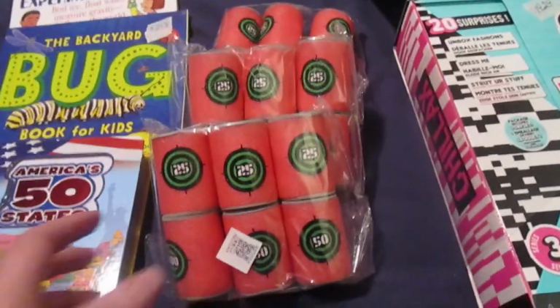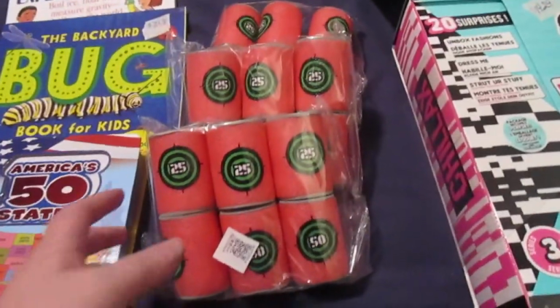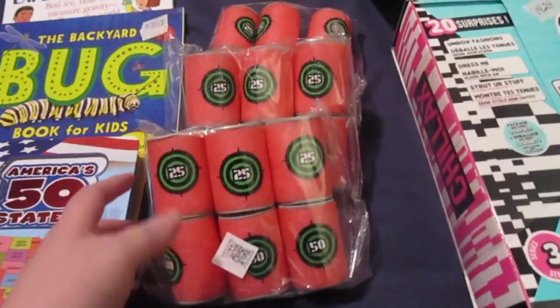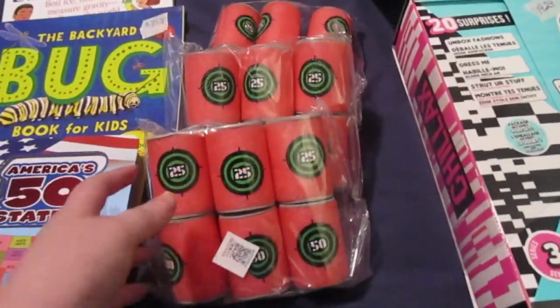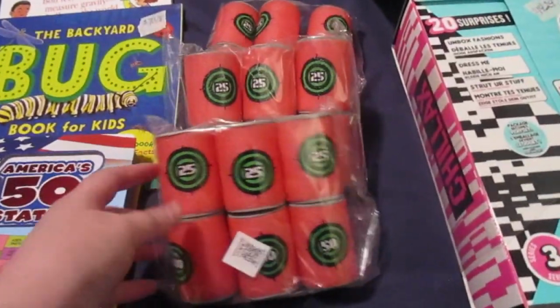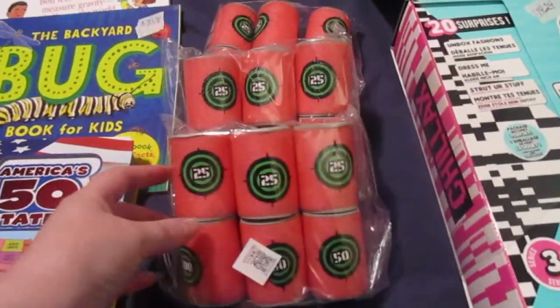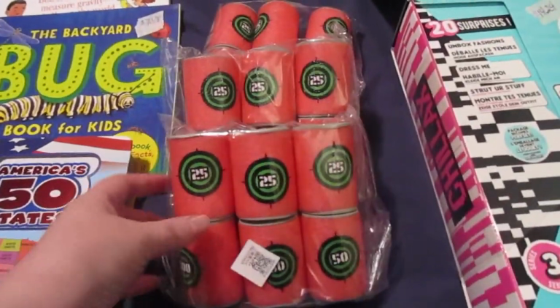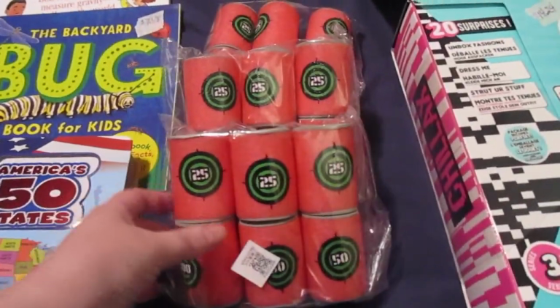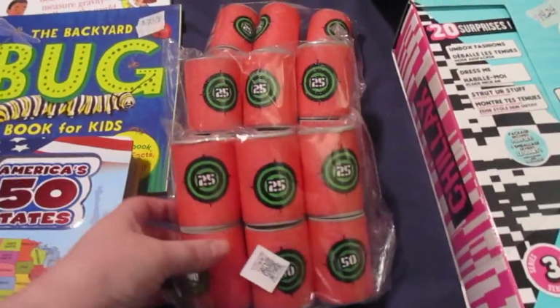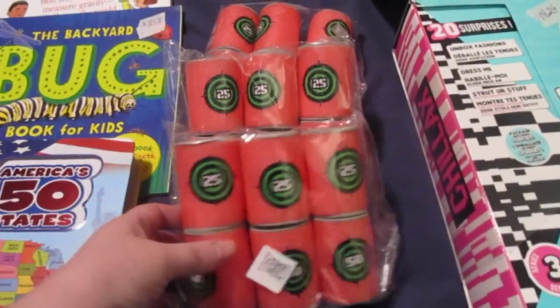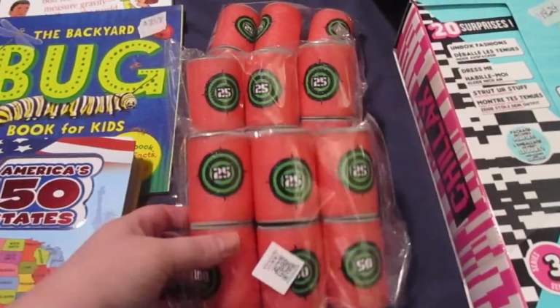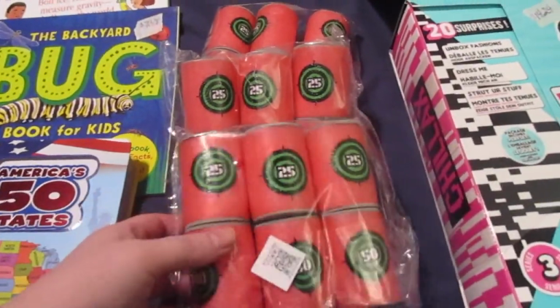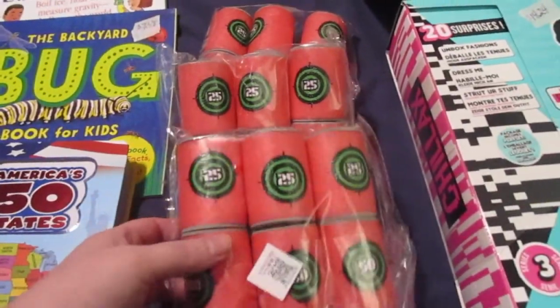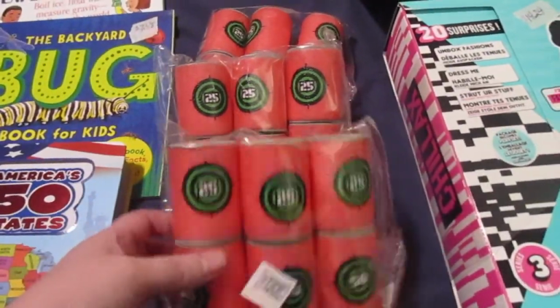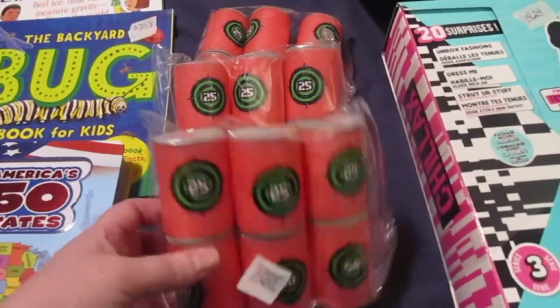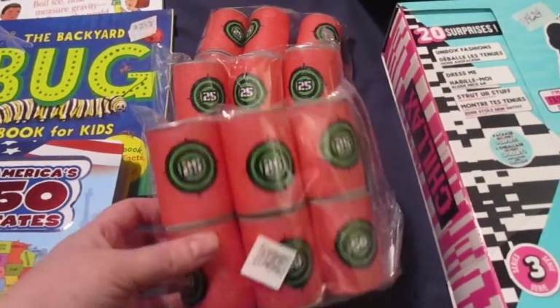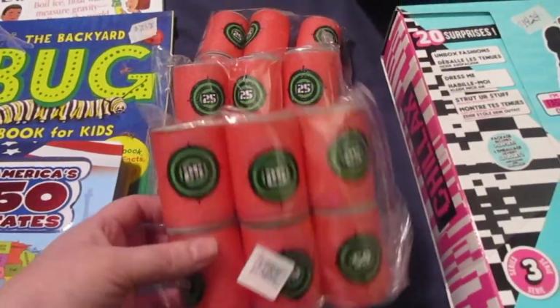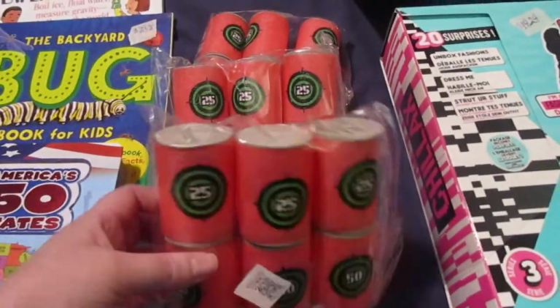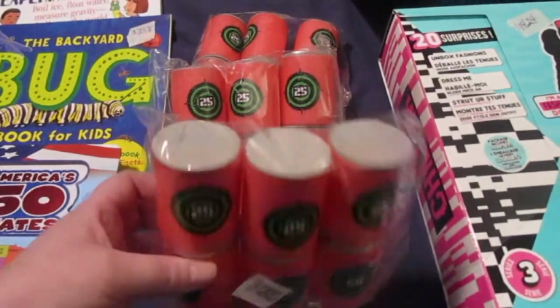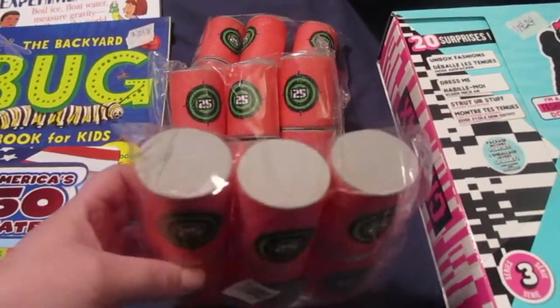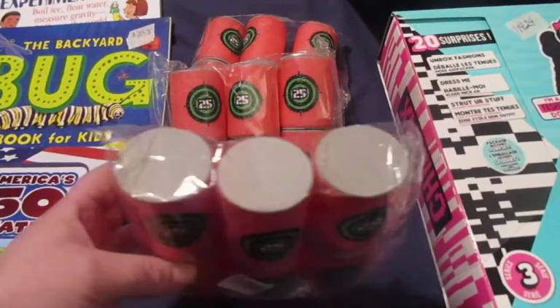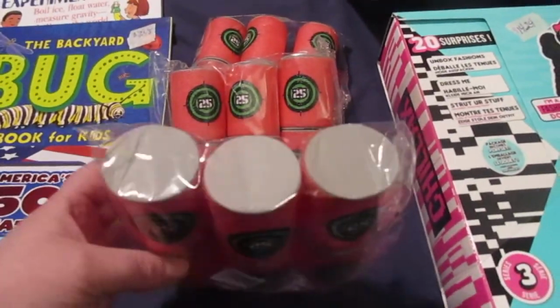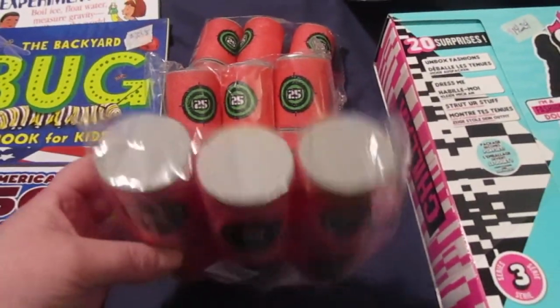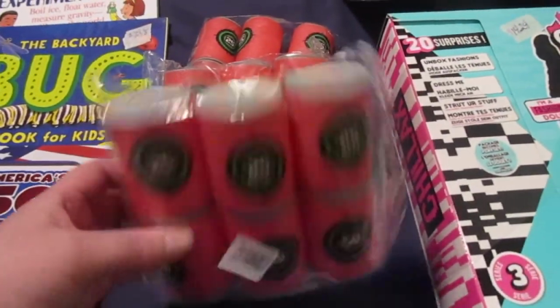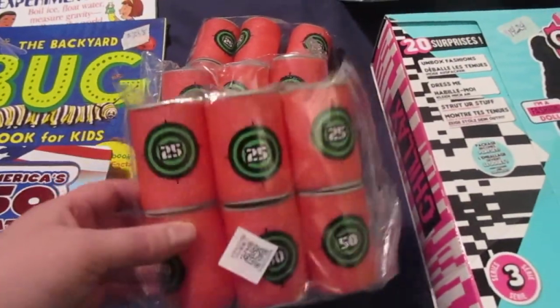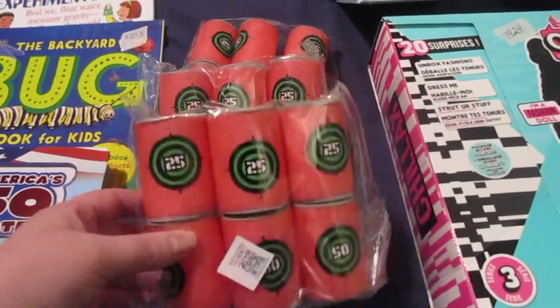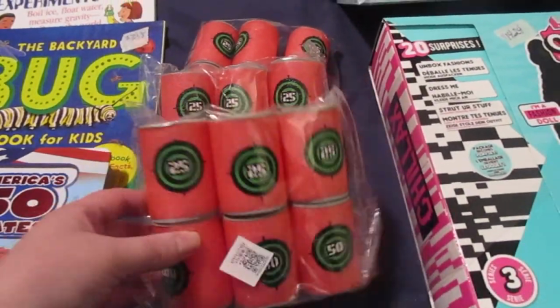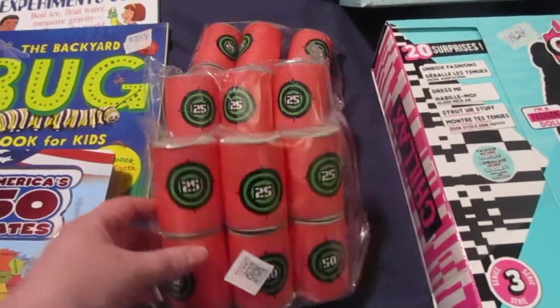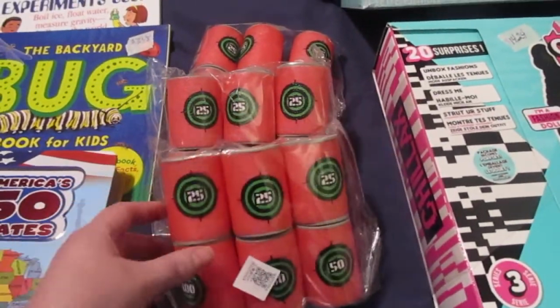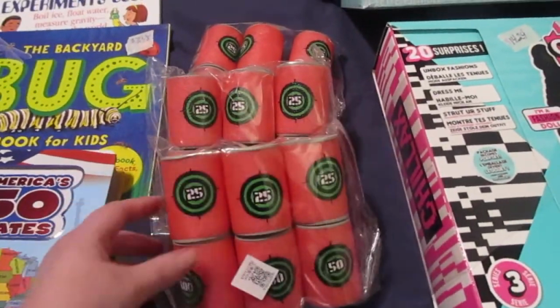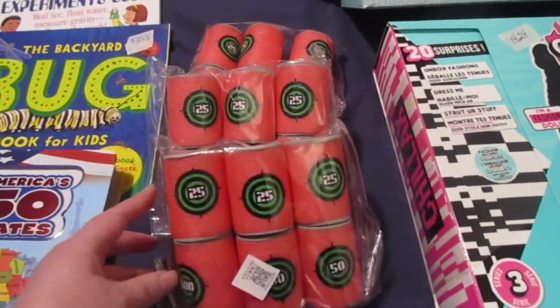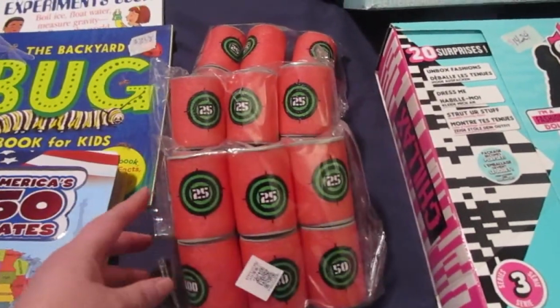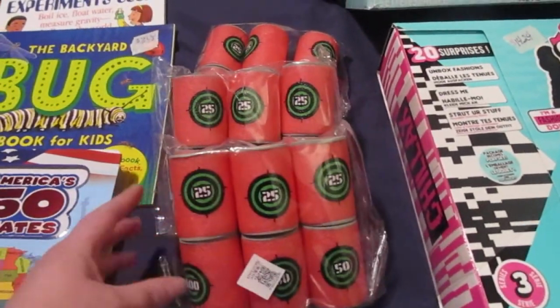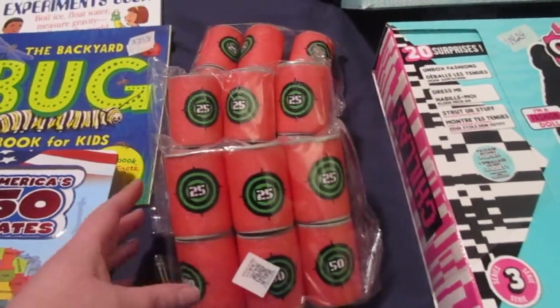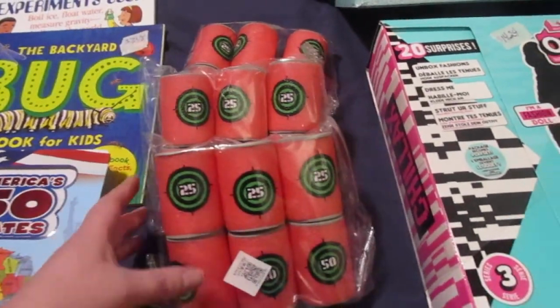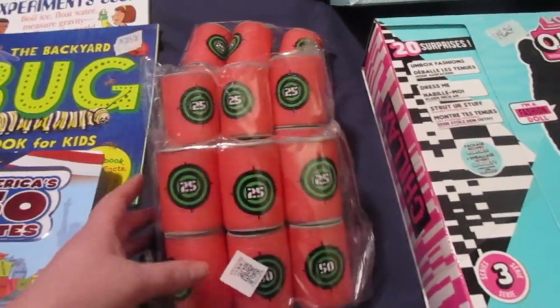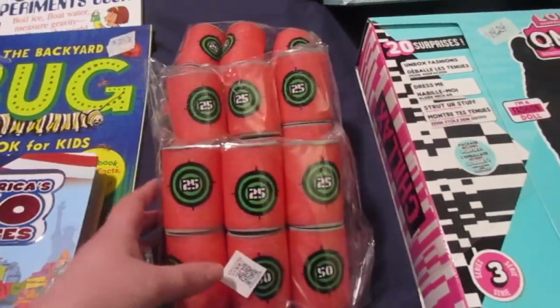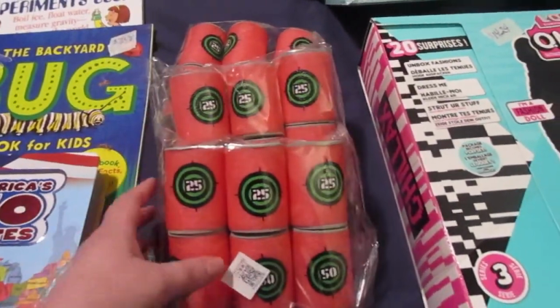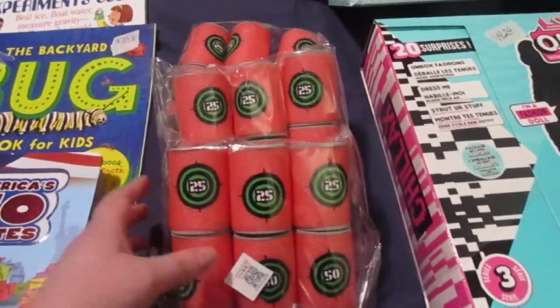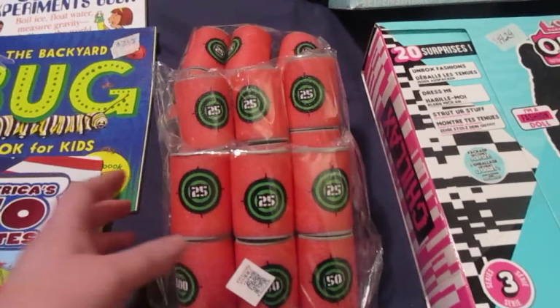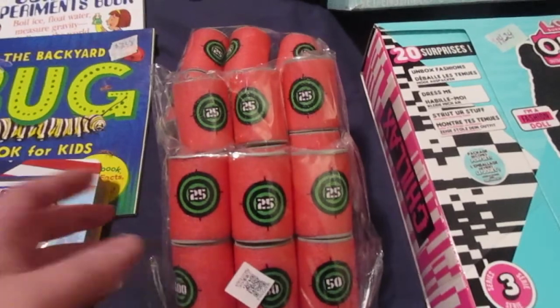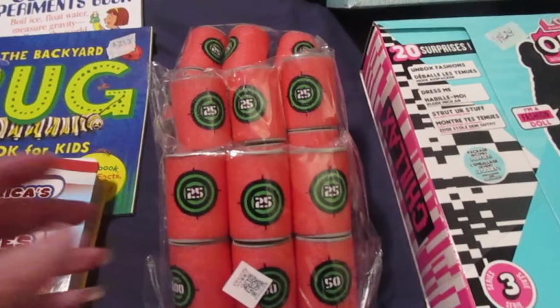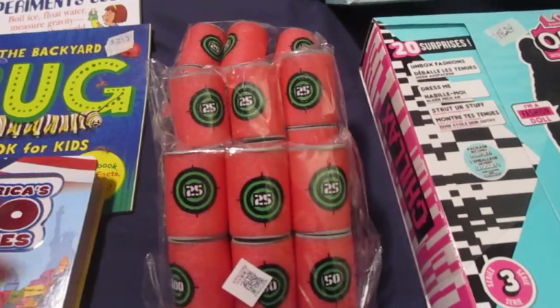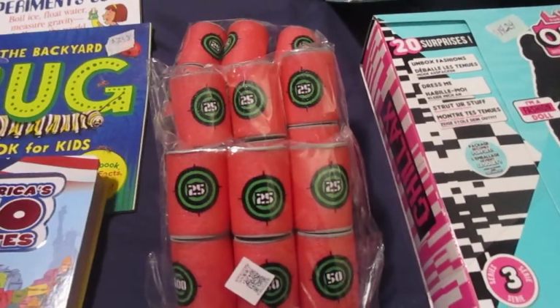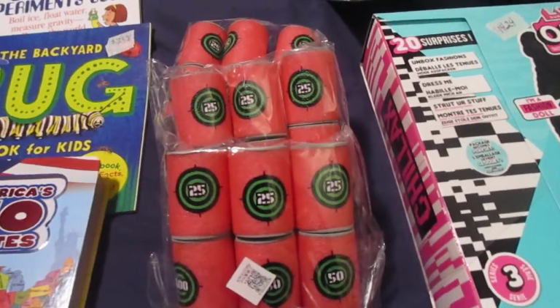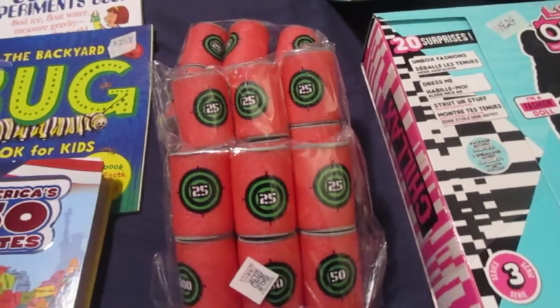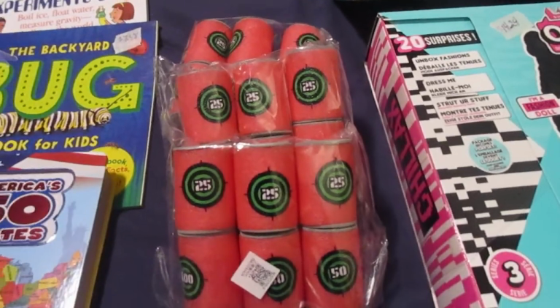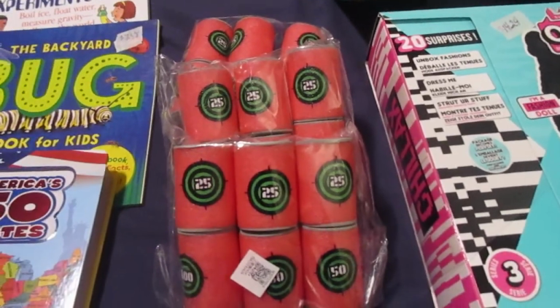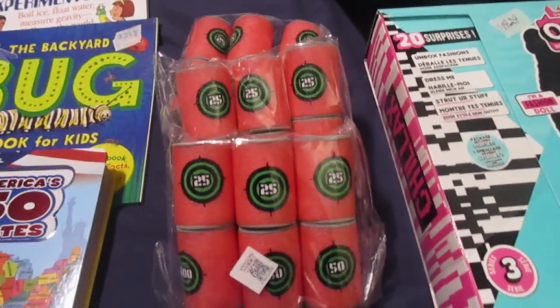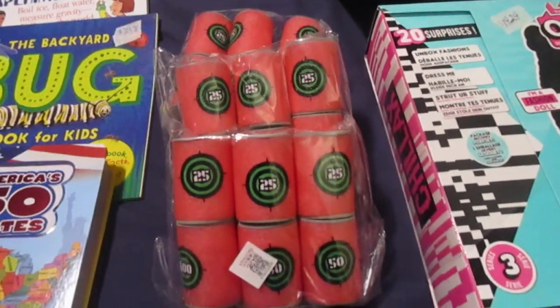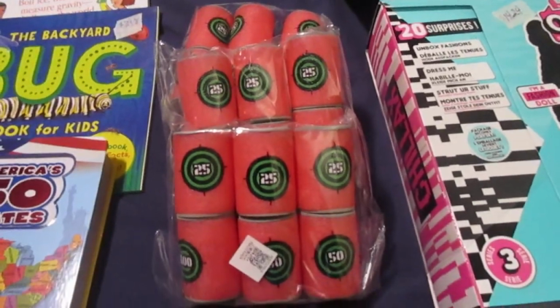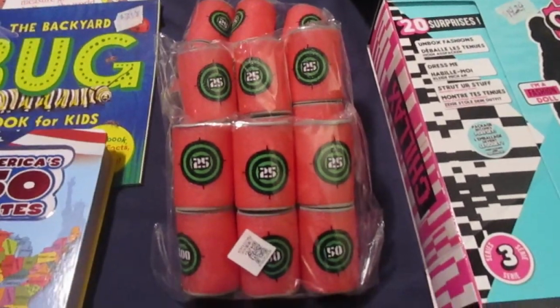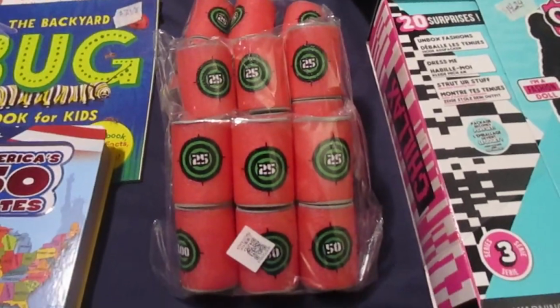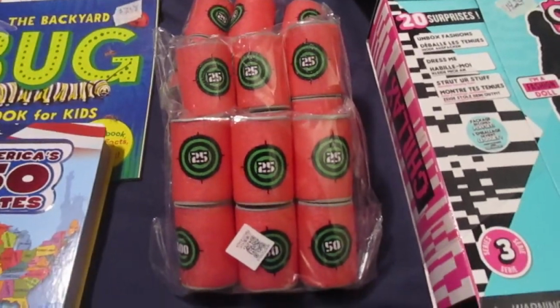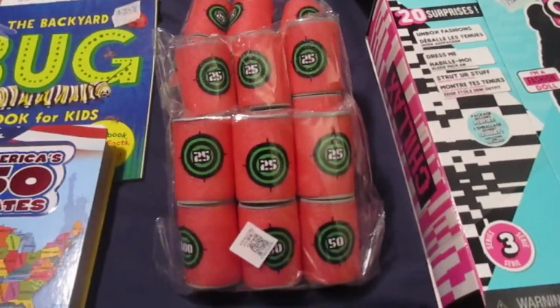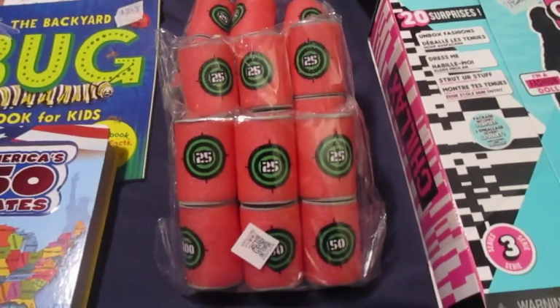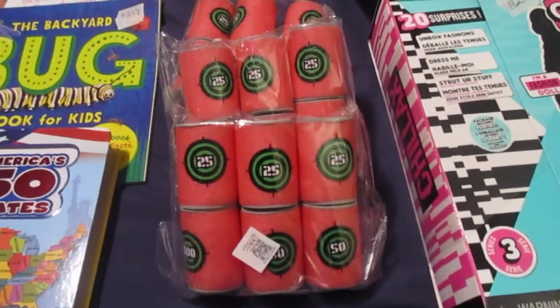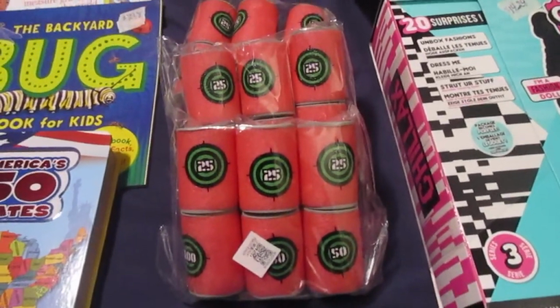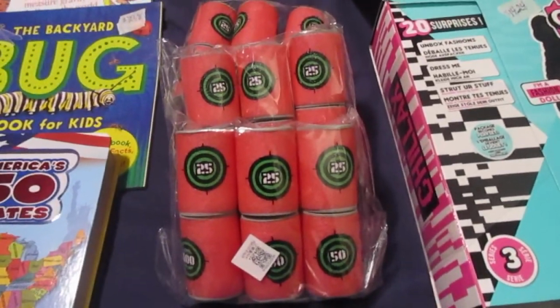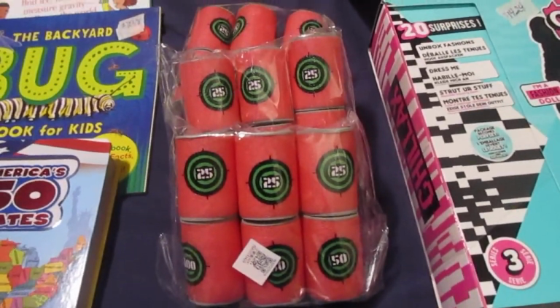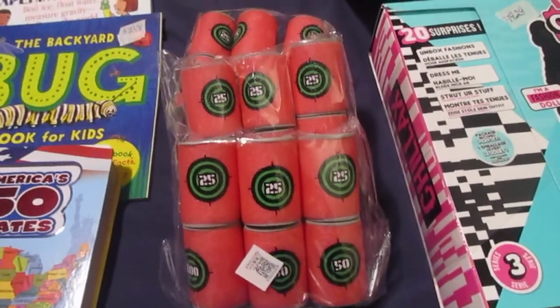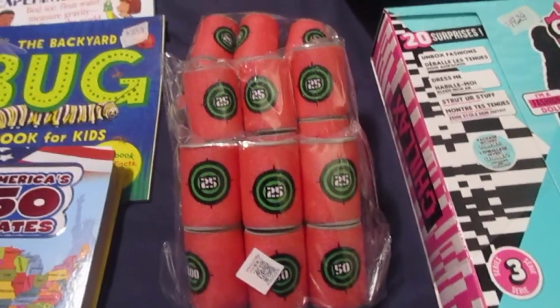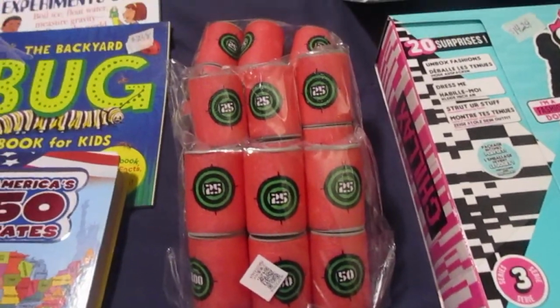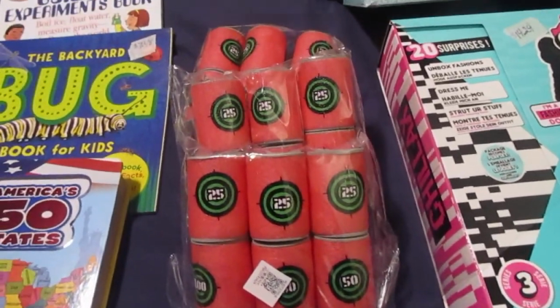Next I got her these little cans — they're Nerf targets for her to shoot at with her Nerf guns.